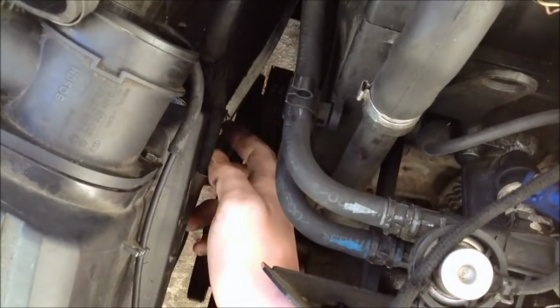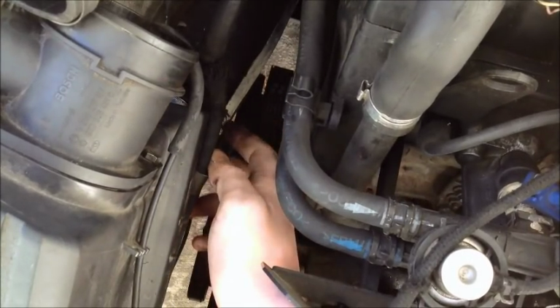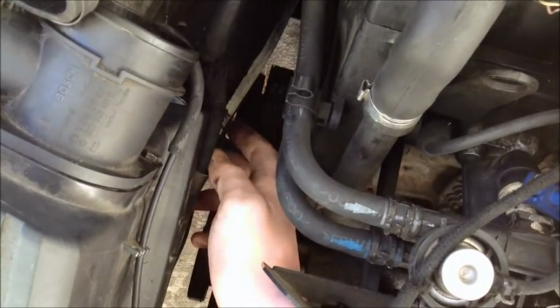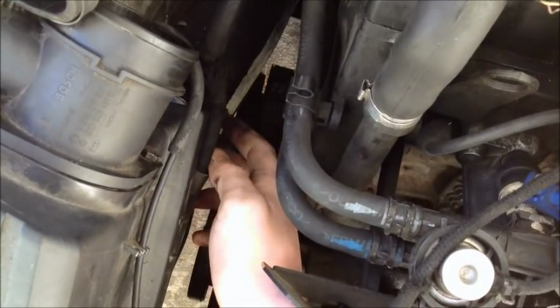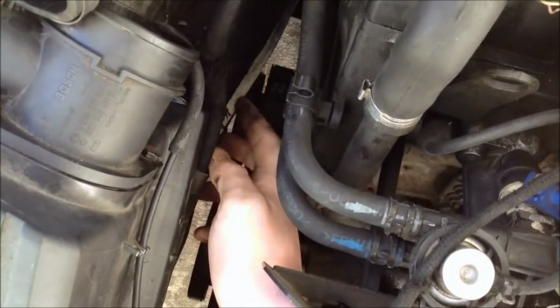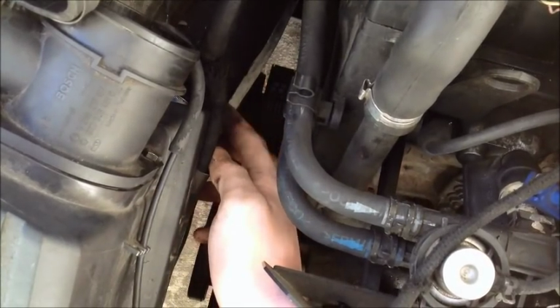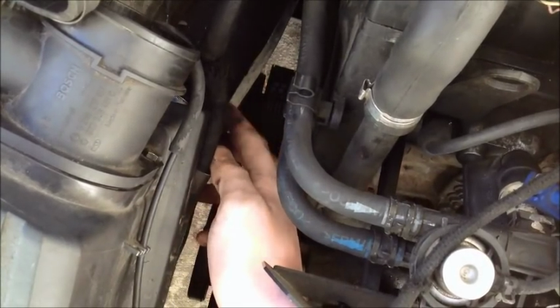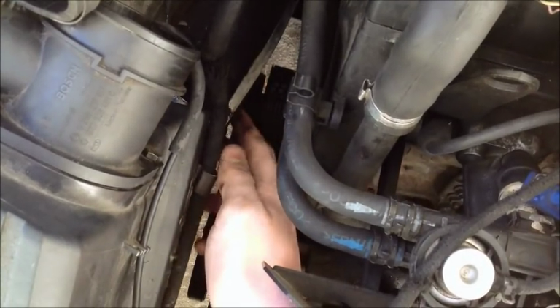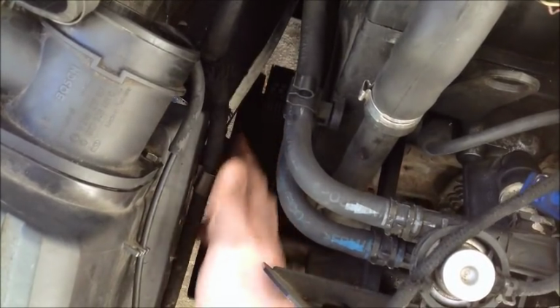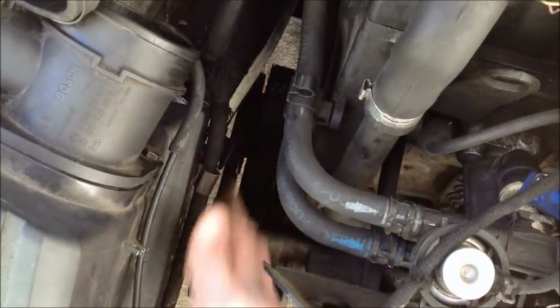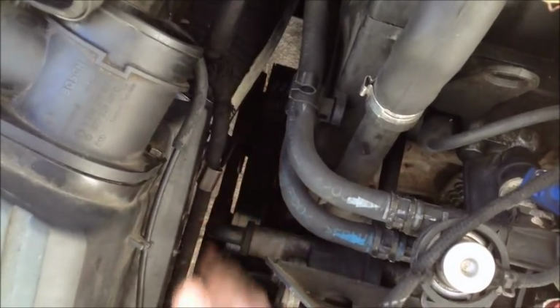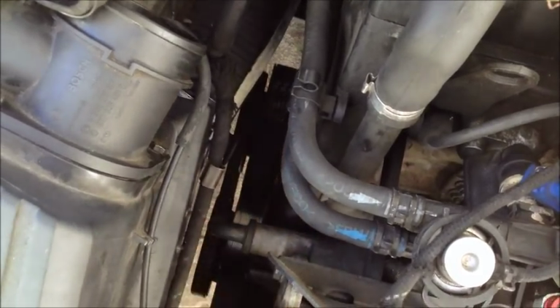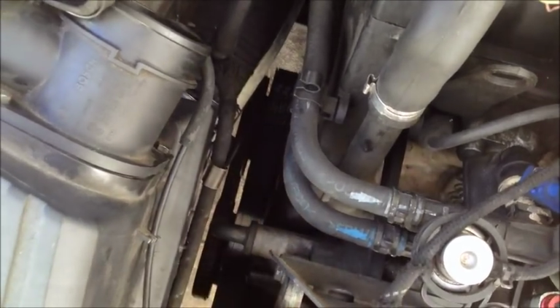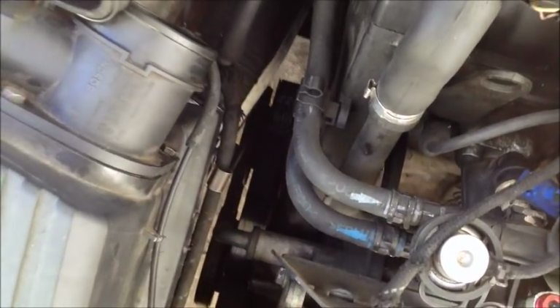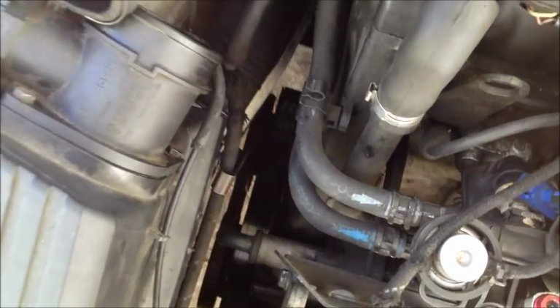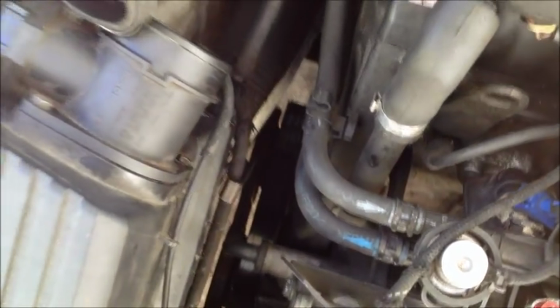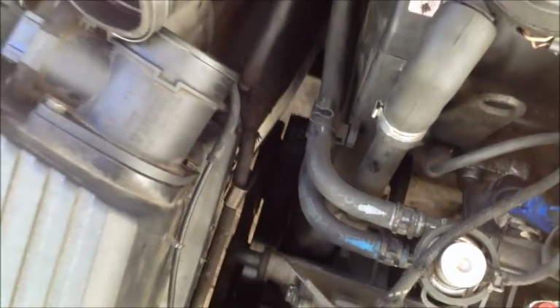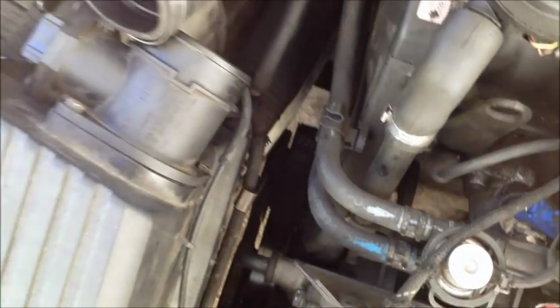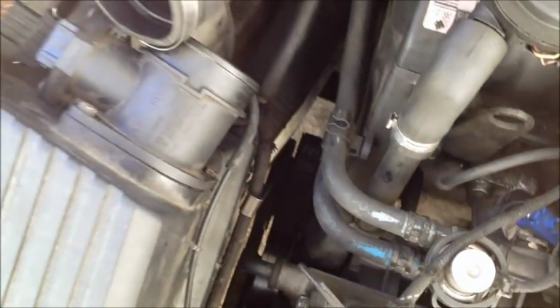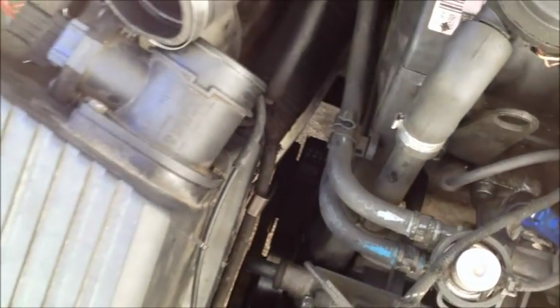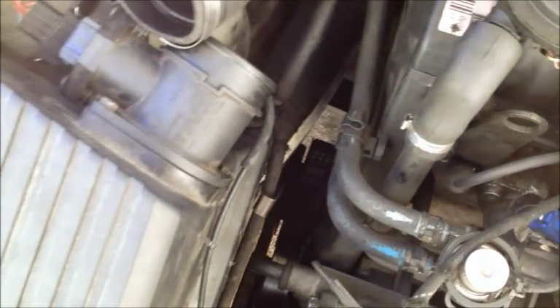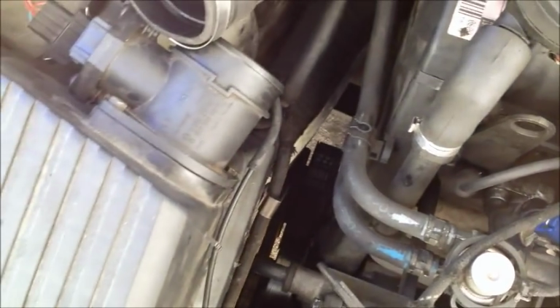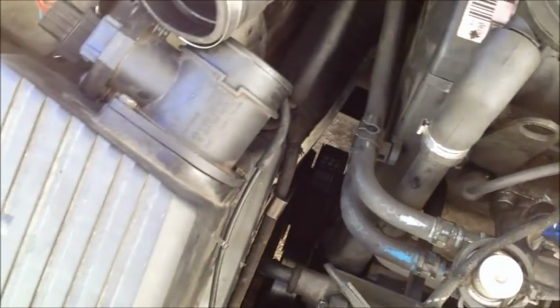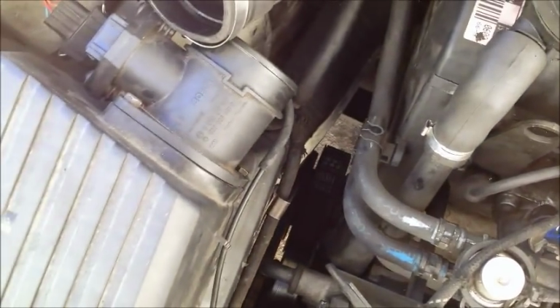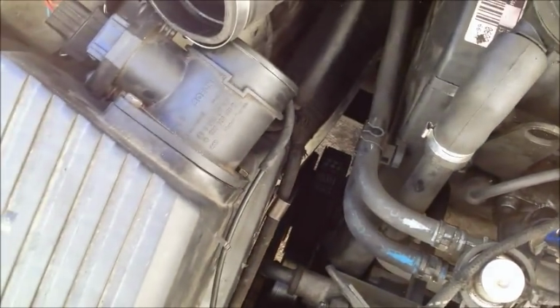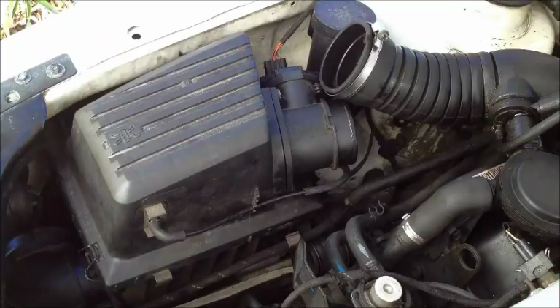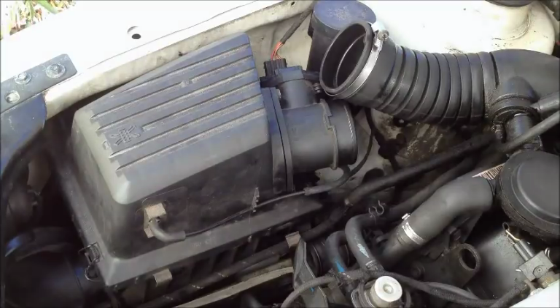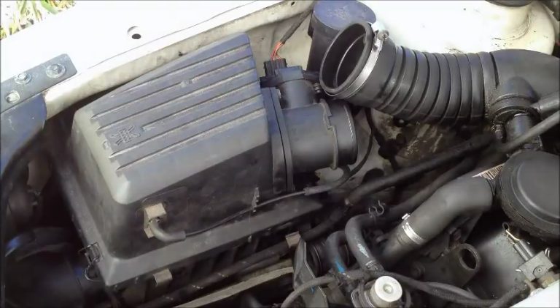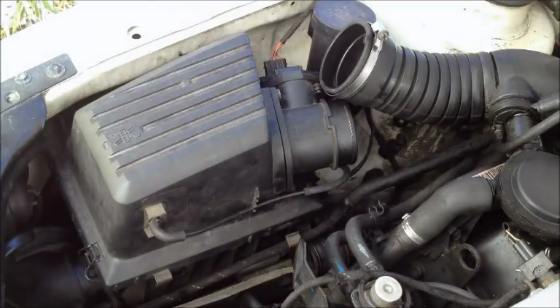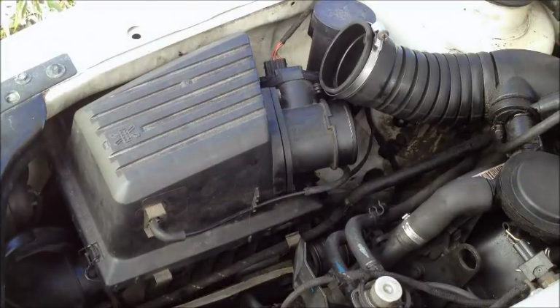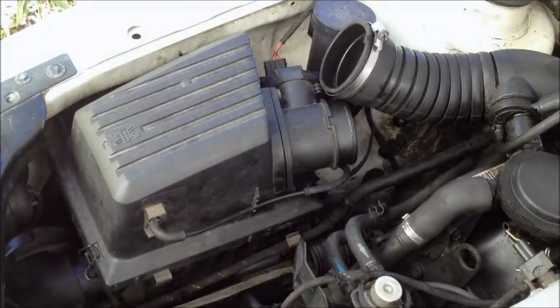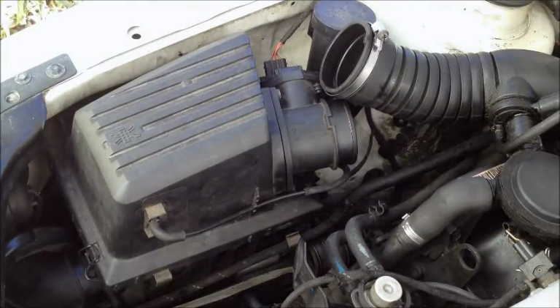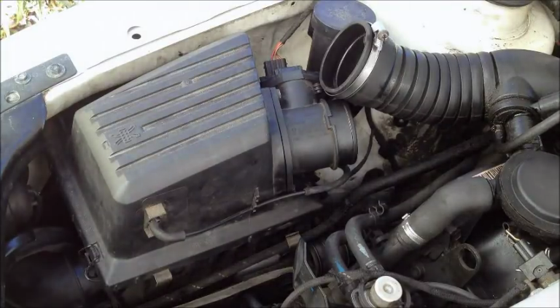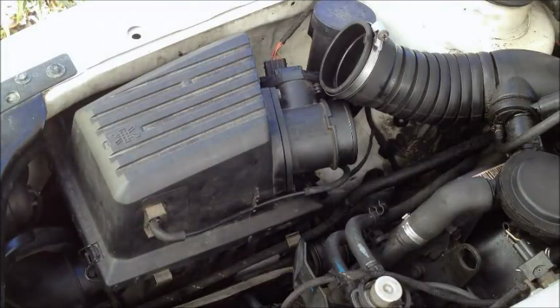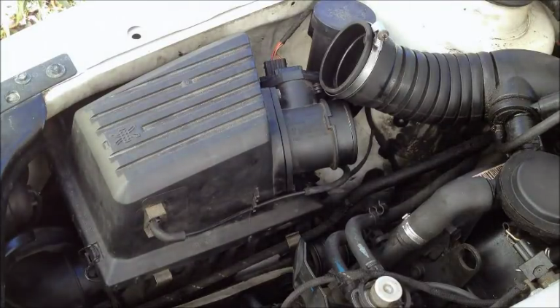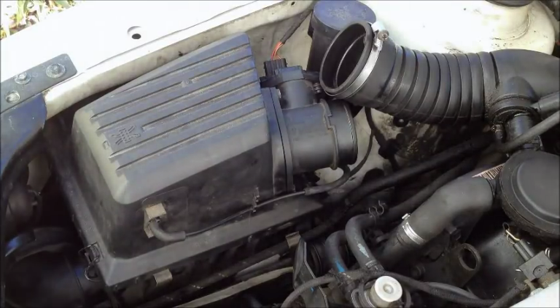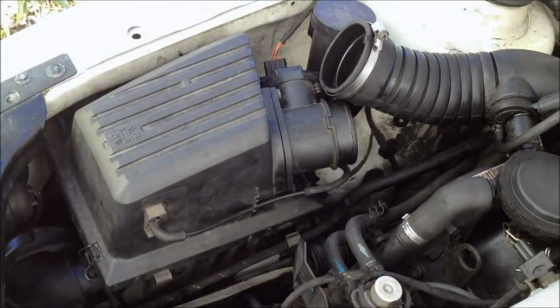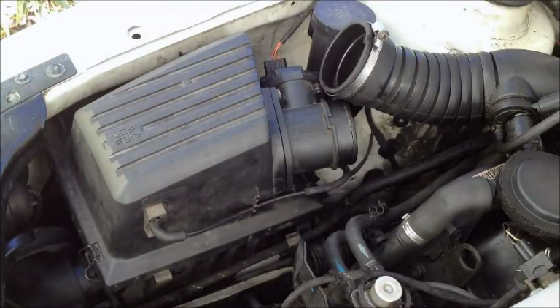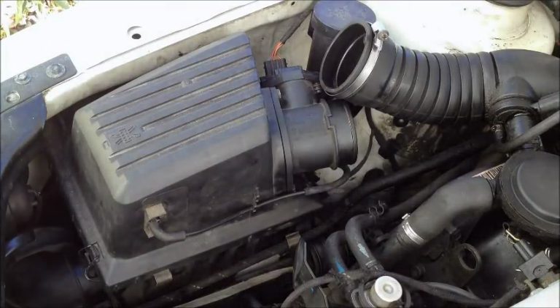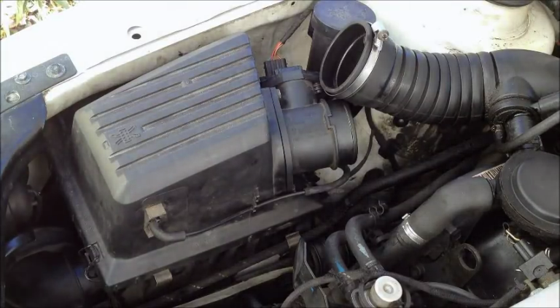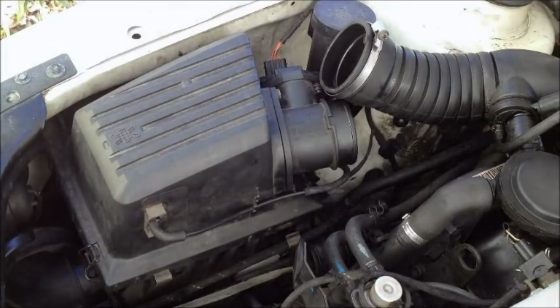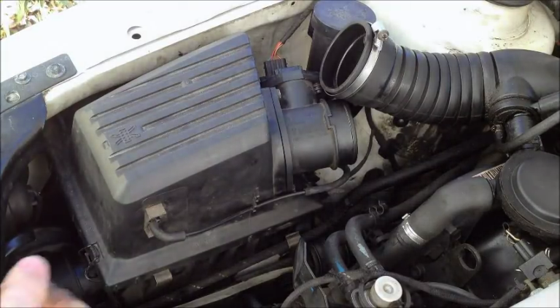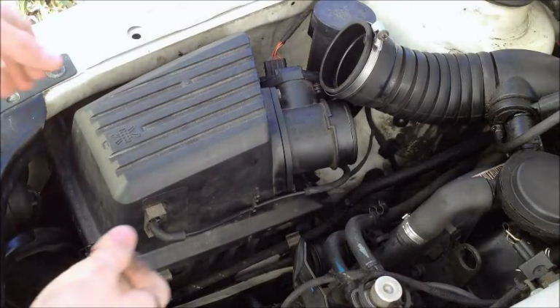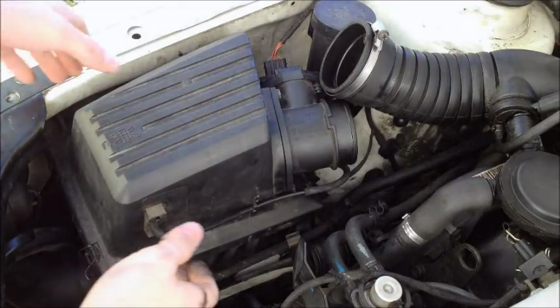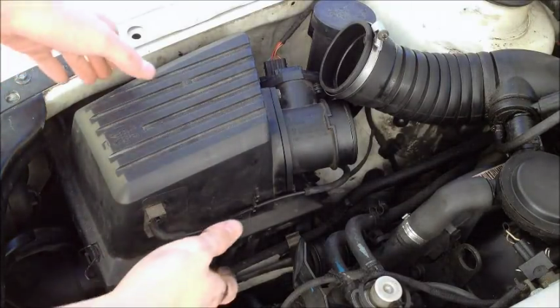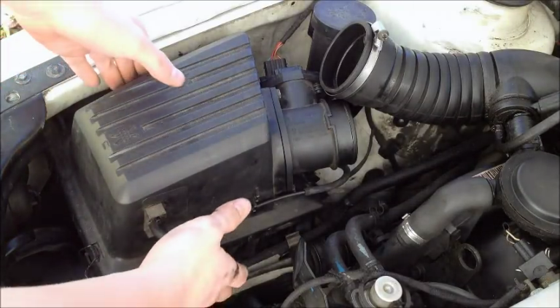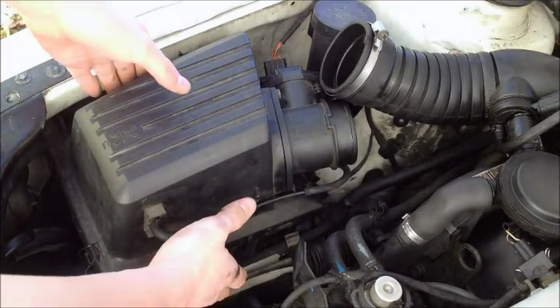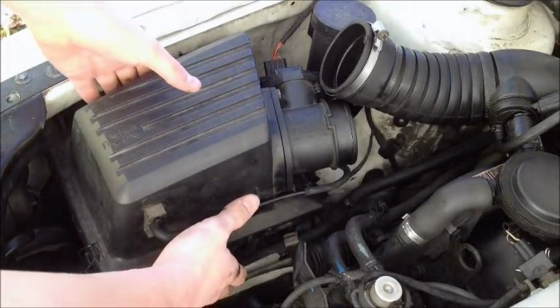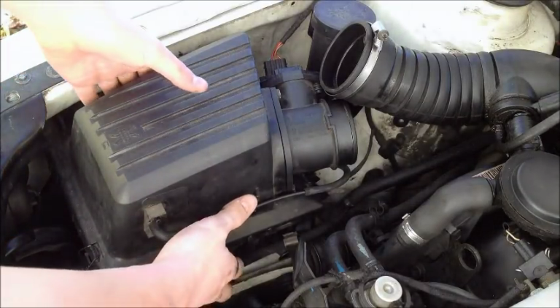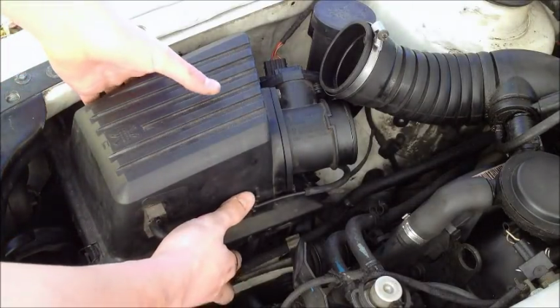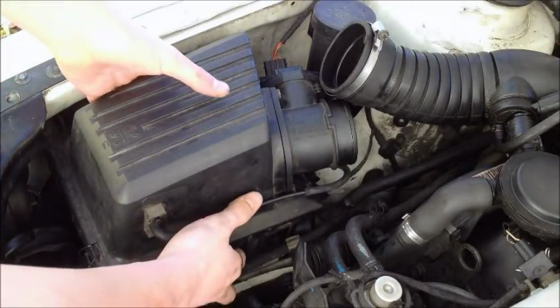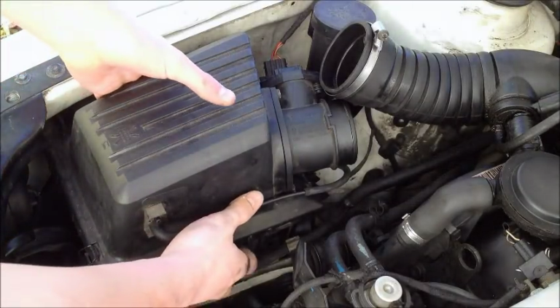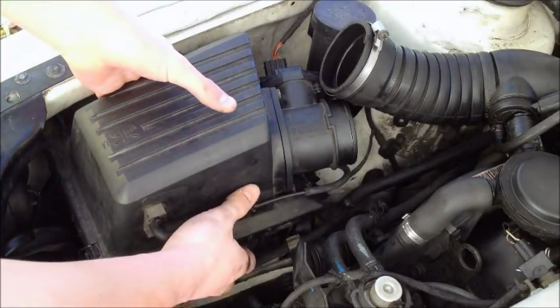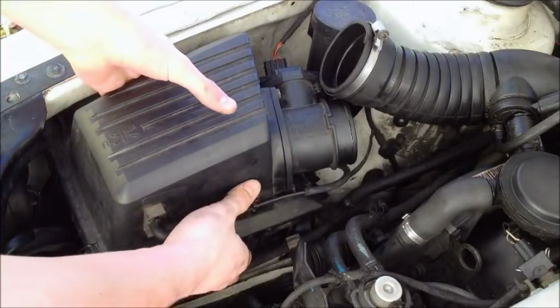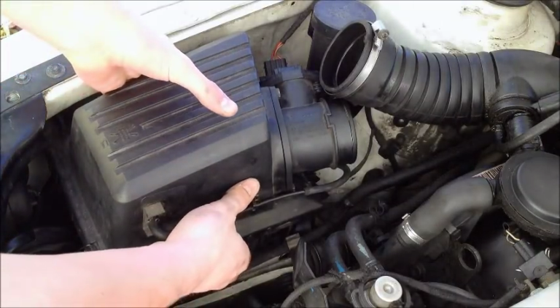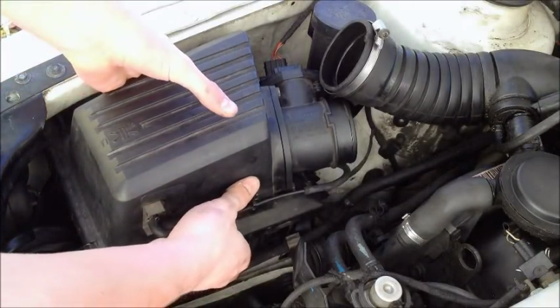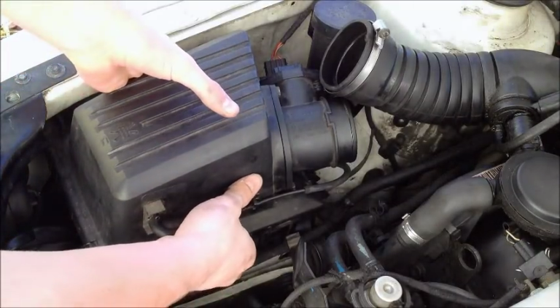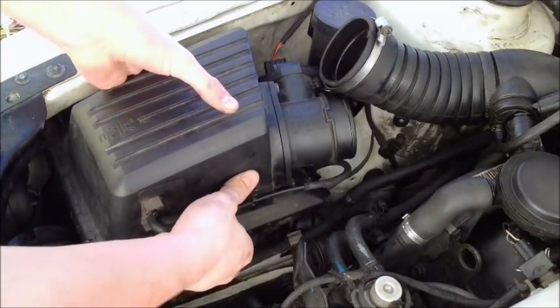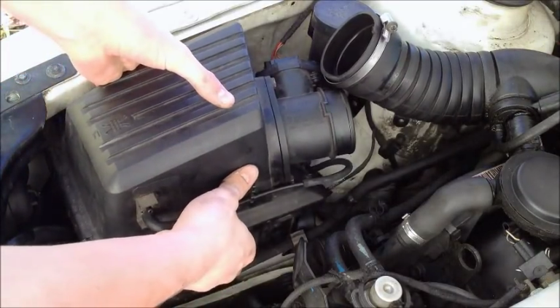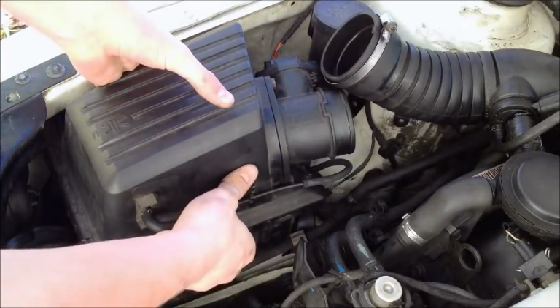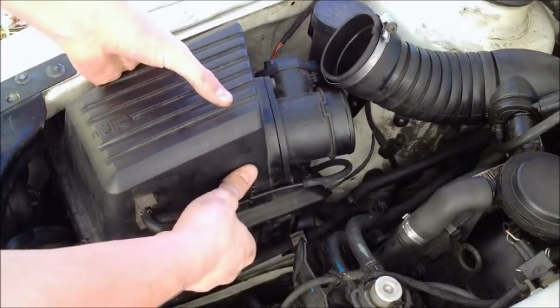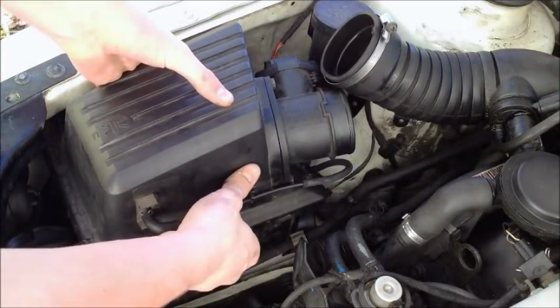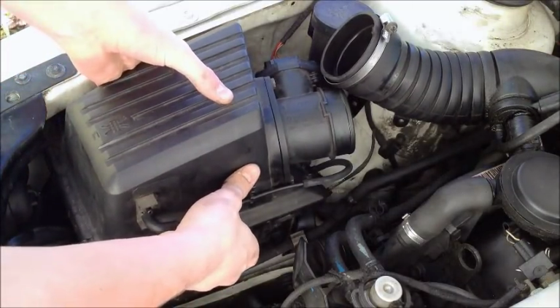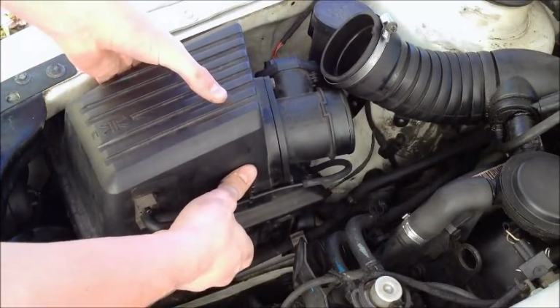The last thing you're going to have to do is disconnect the warm air hose from the air box. It's down here, attached with a hose clamp. Once everything is disconnected, you just pull the air box out.